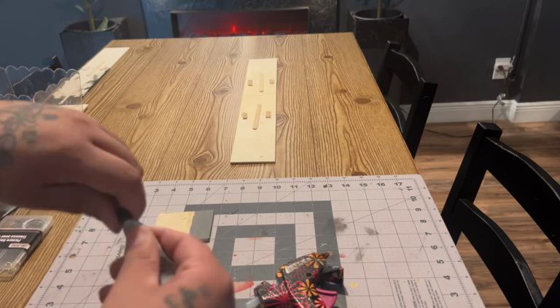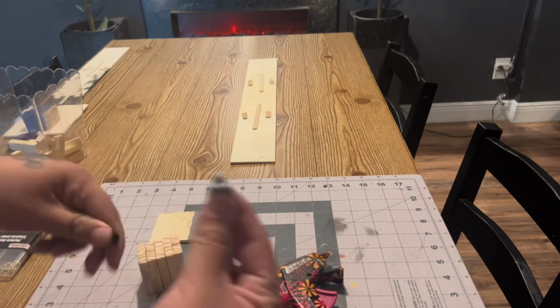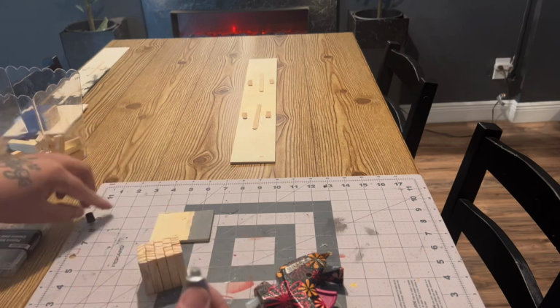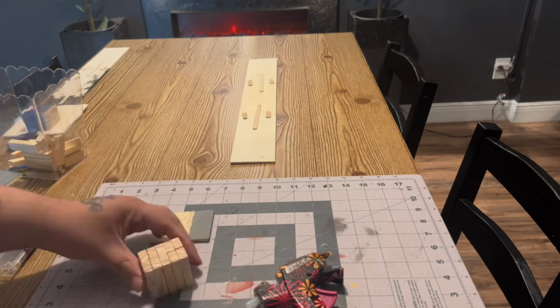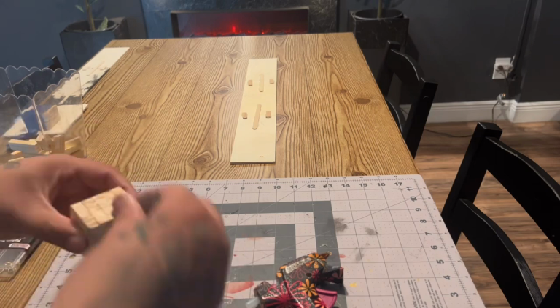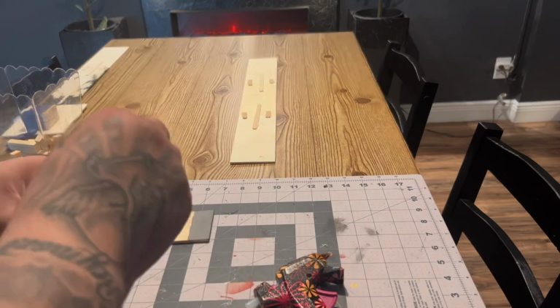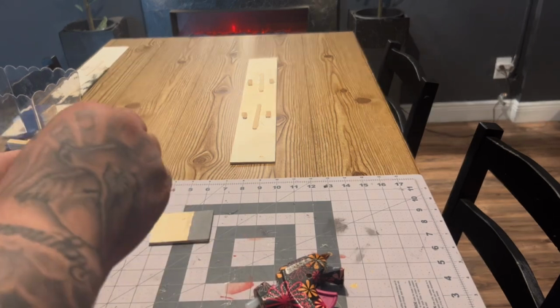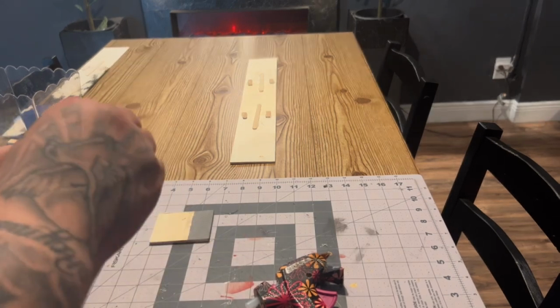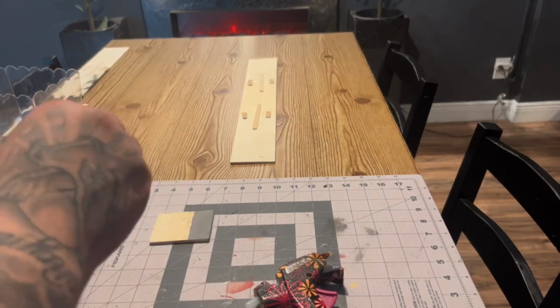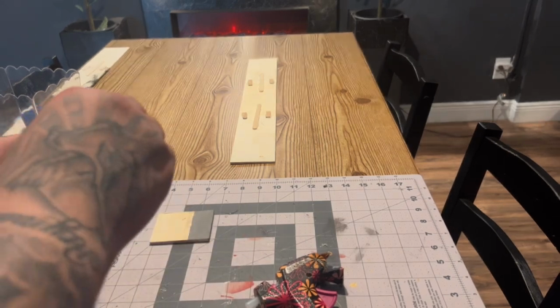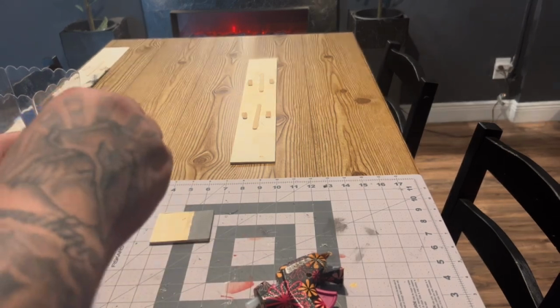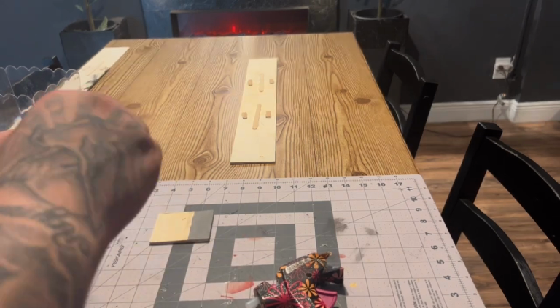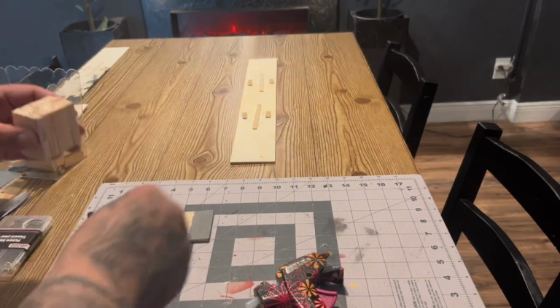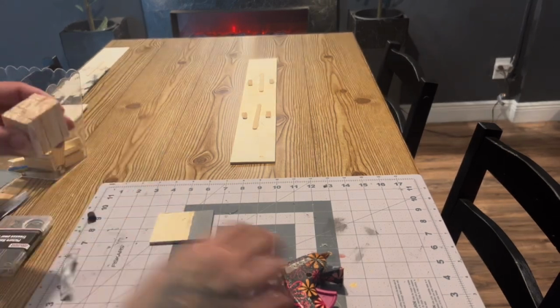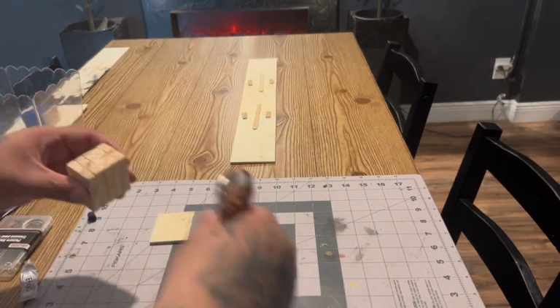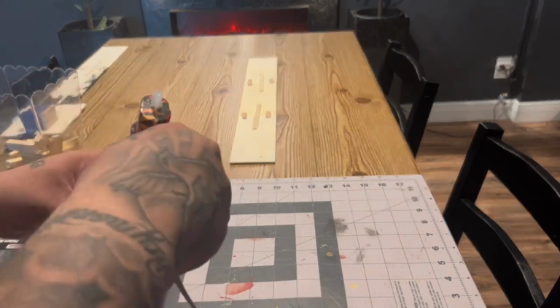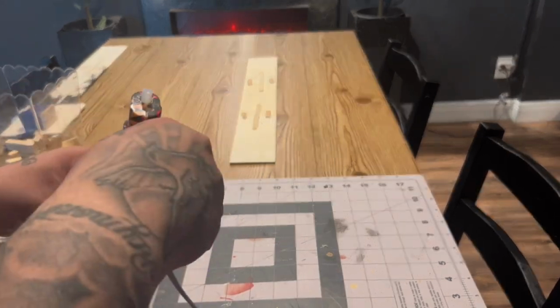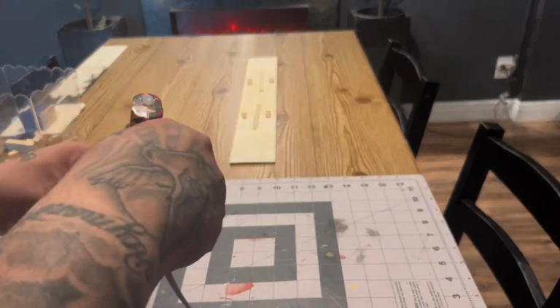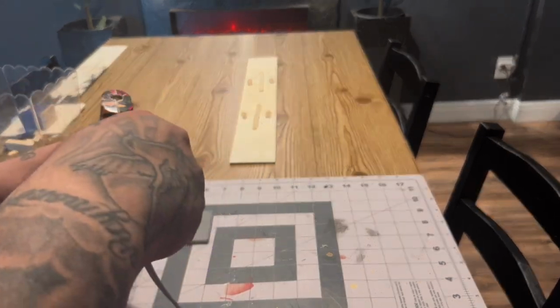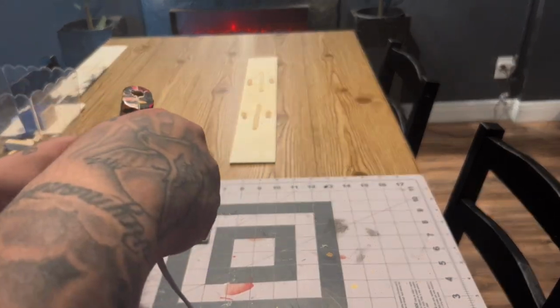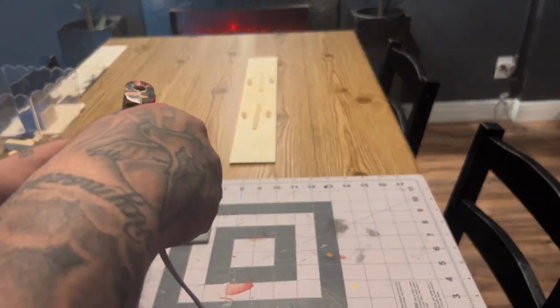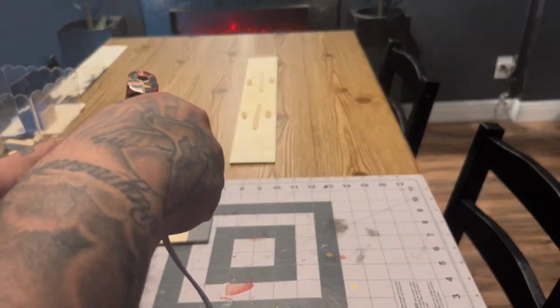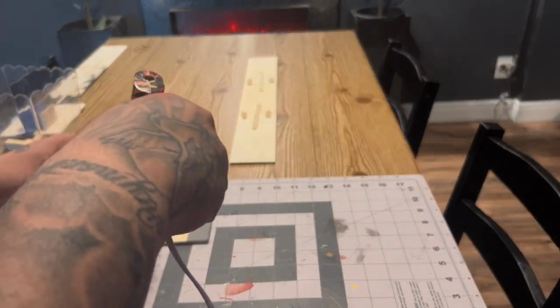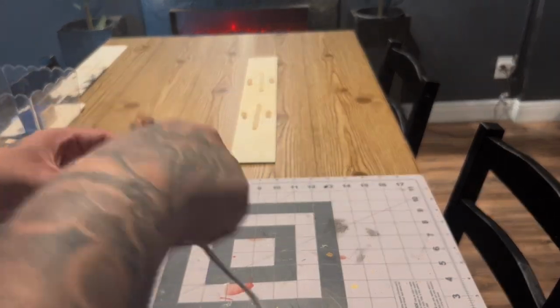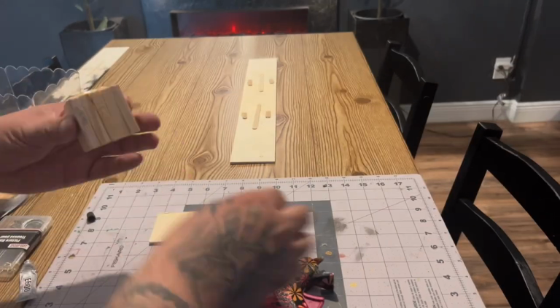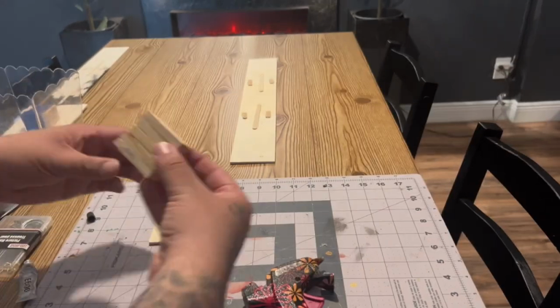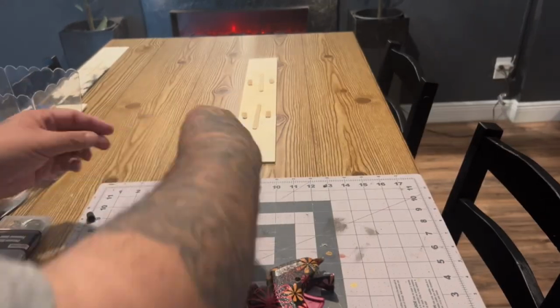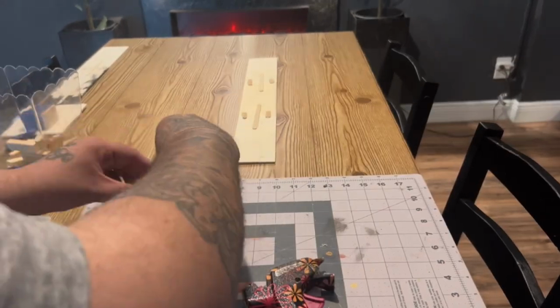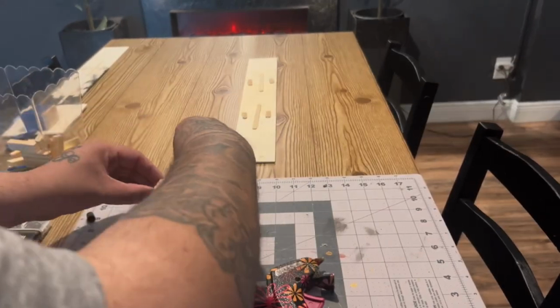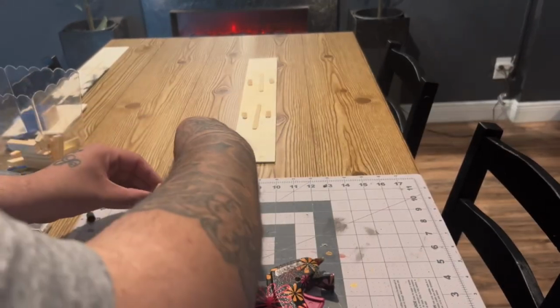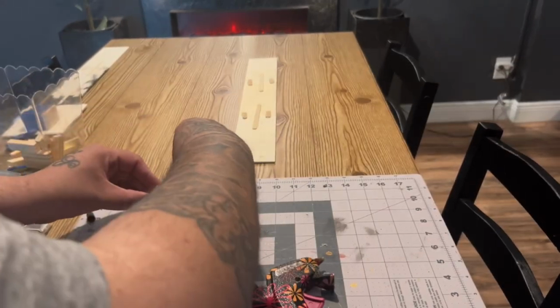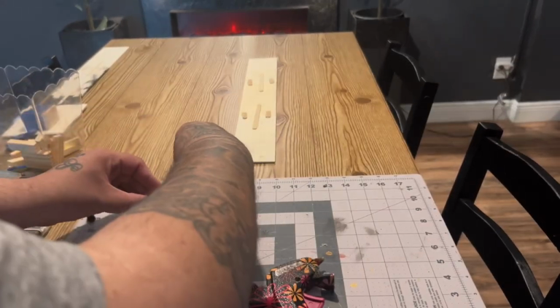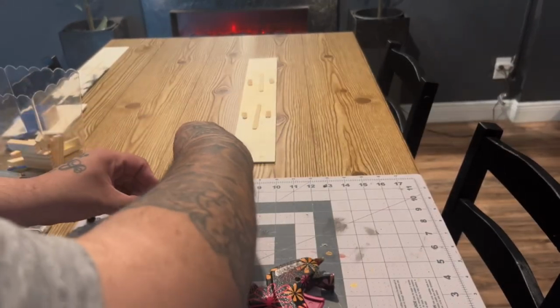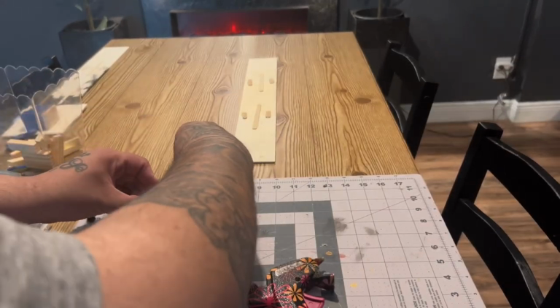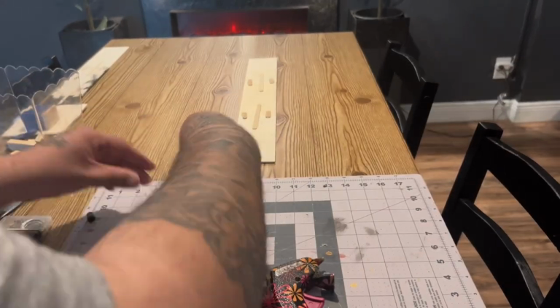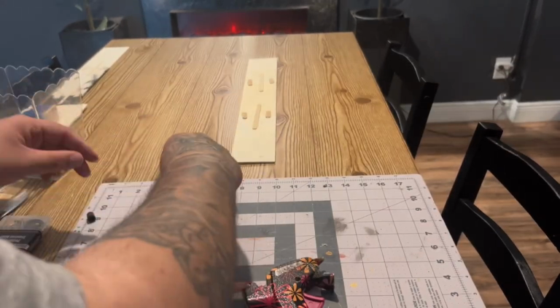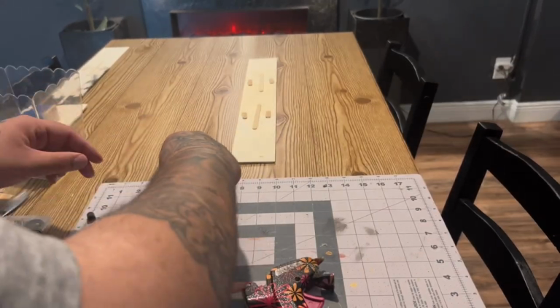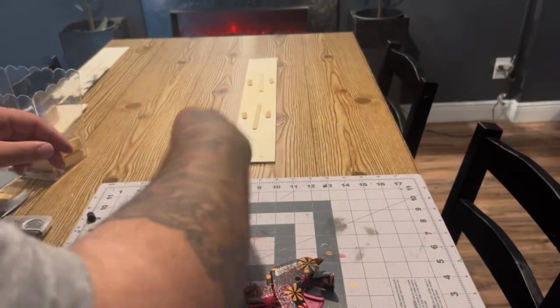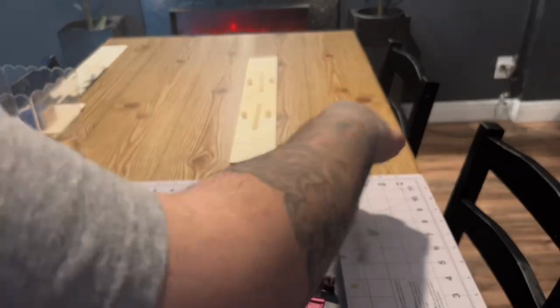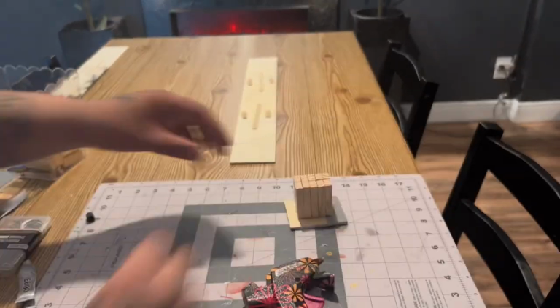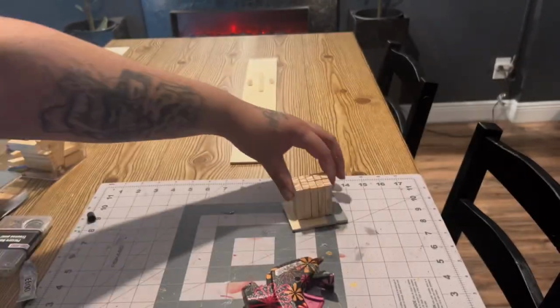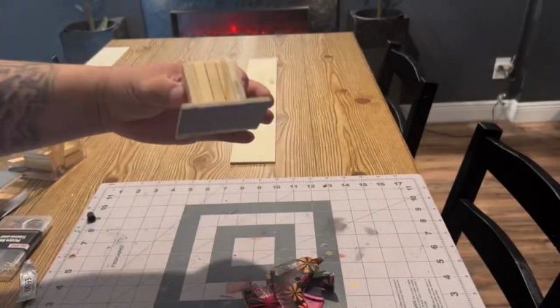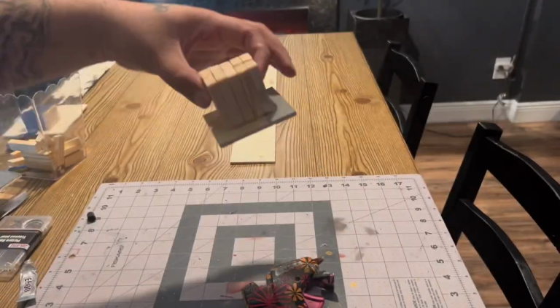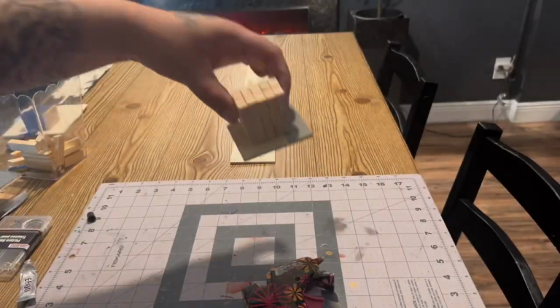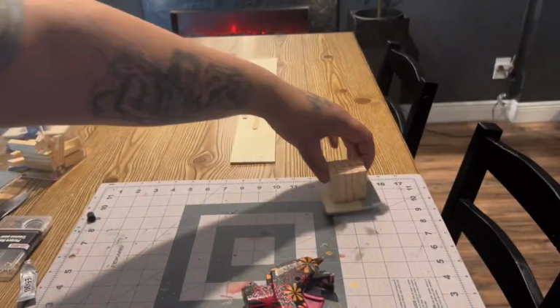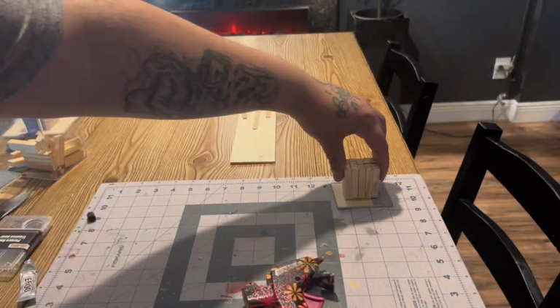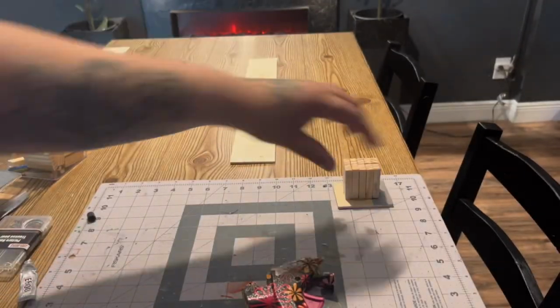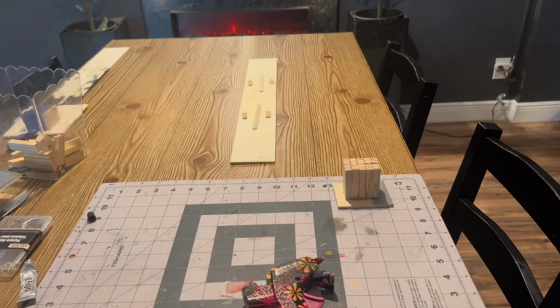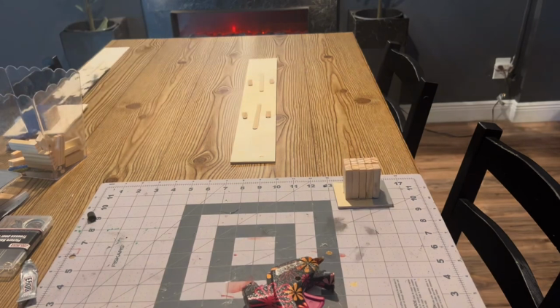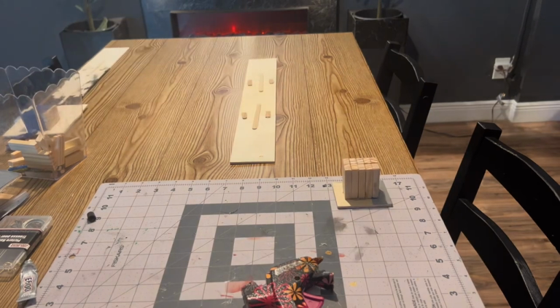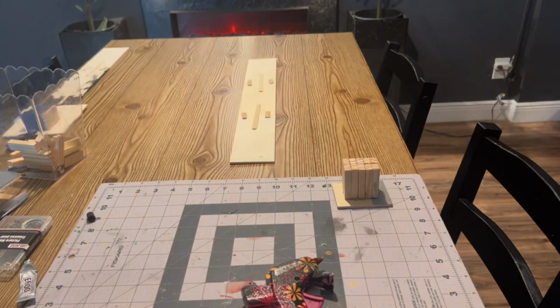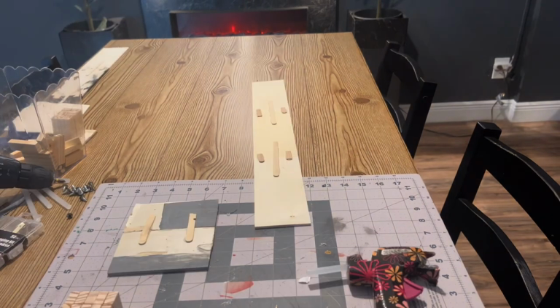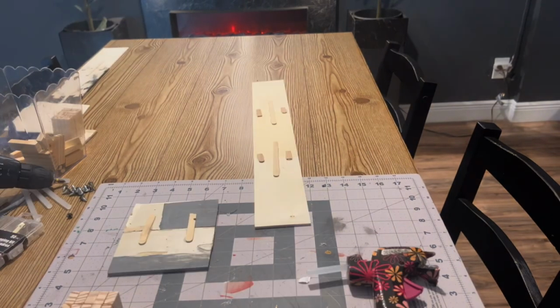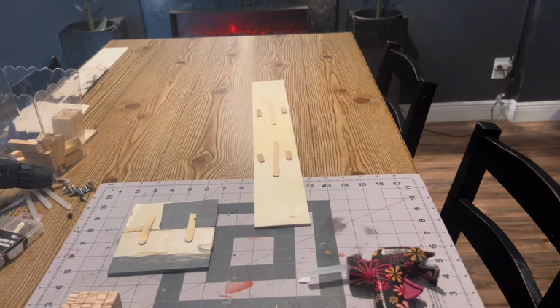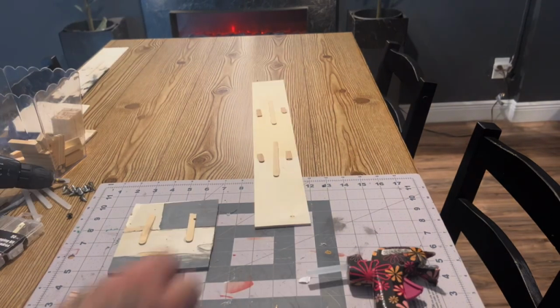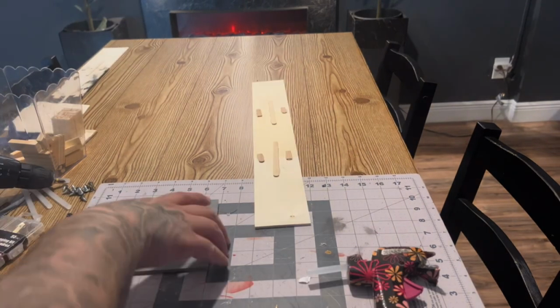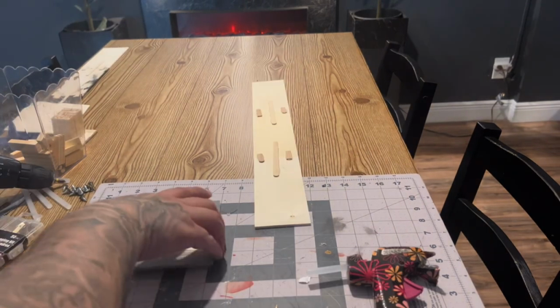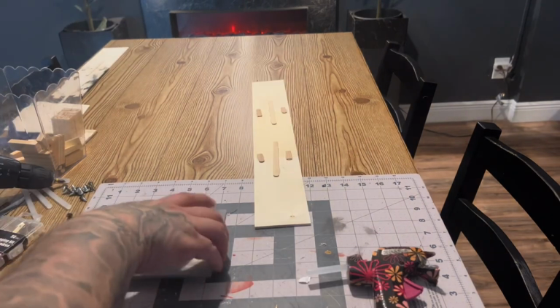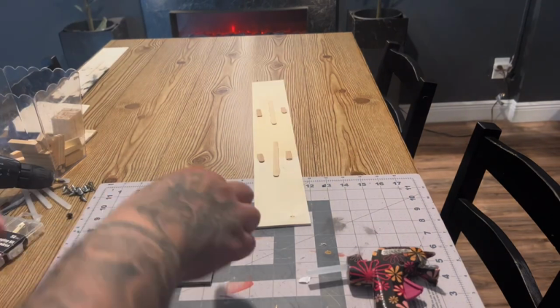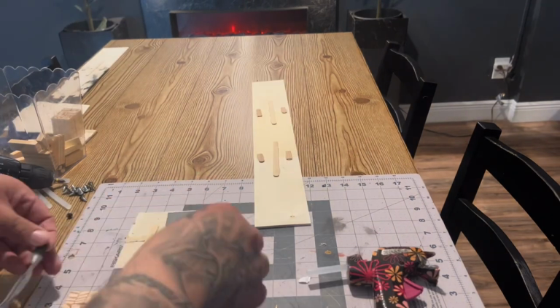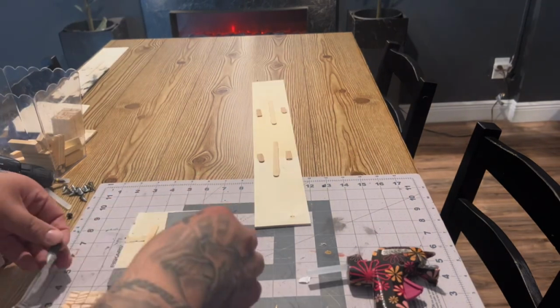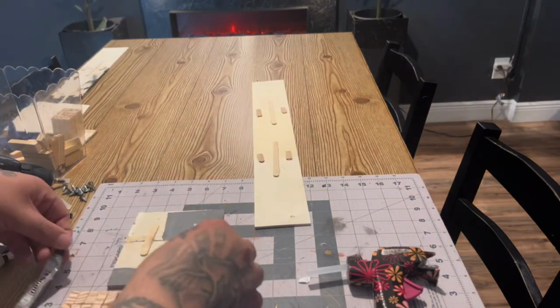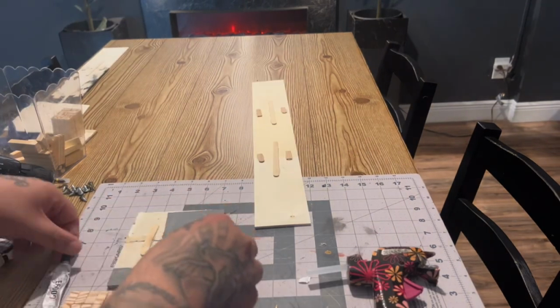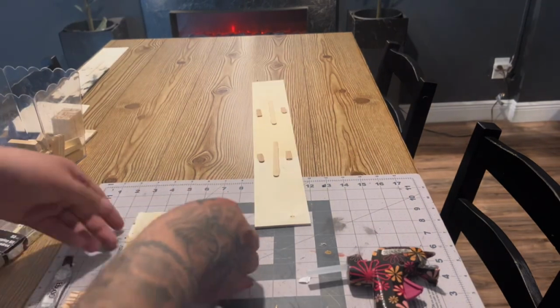This piece of wood is extra that I had in my scrap pile. I went ahead and attached the 10 blocks to it.